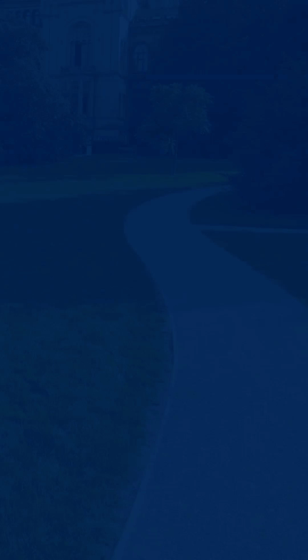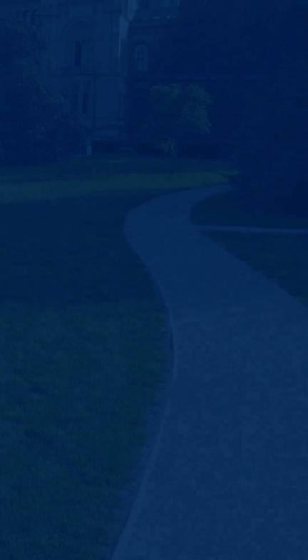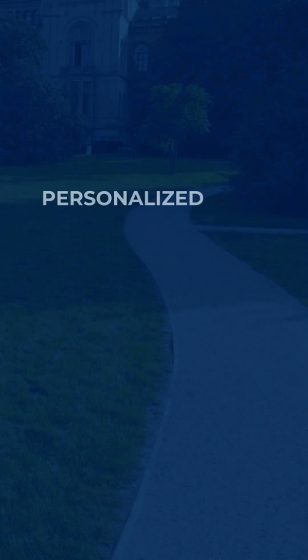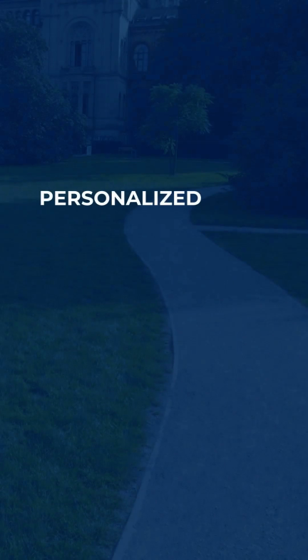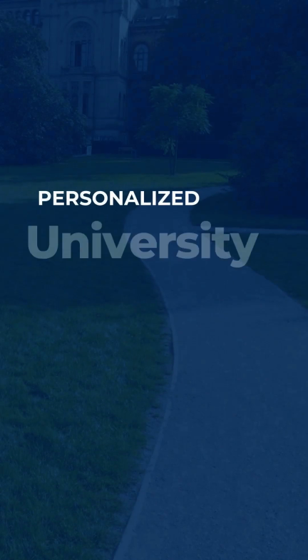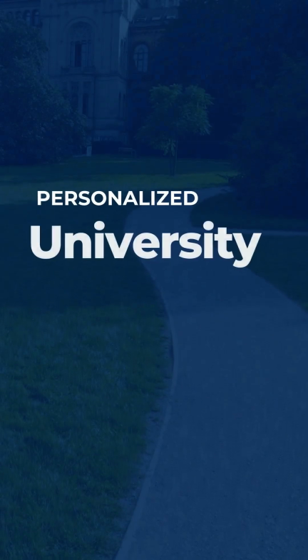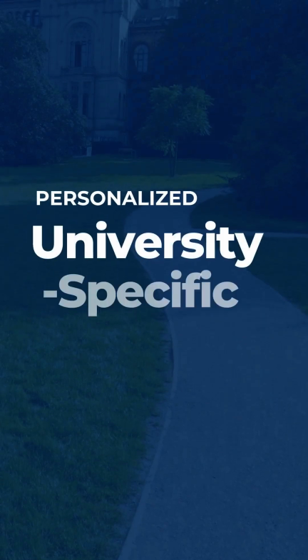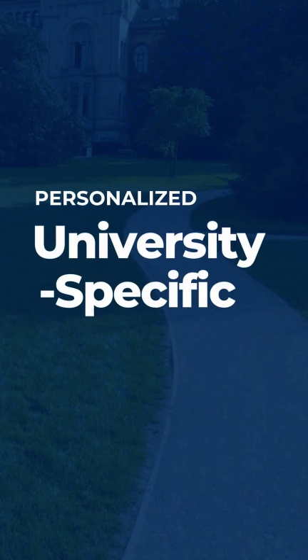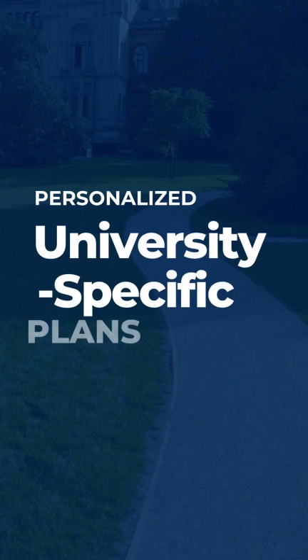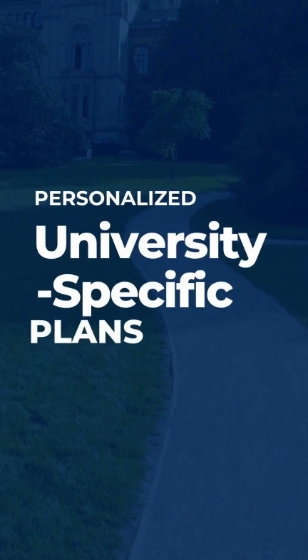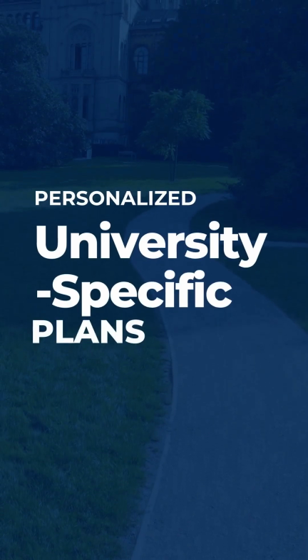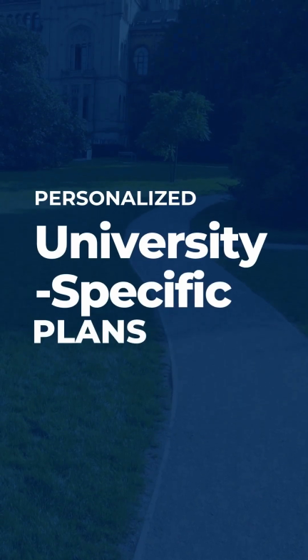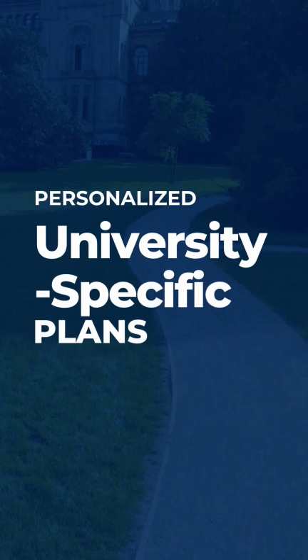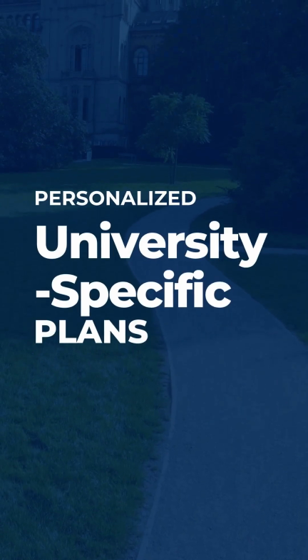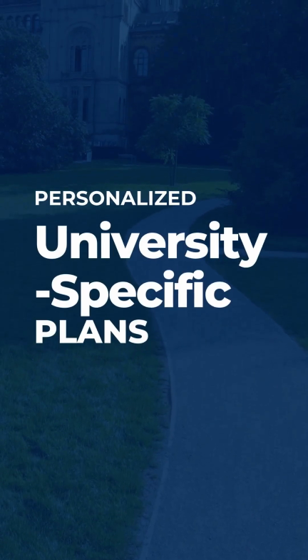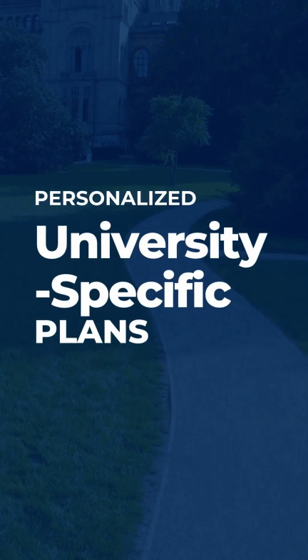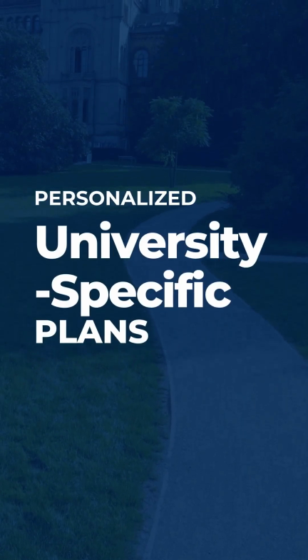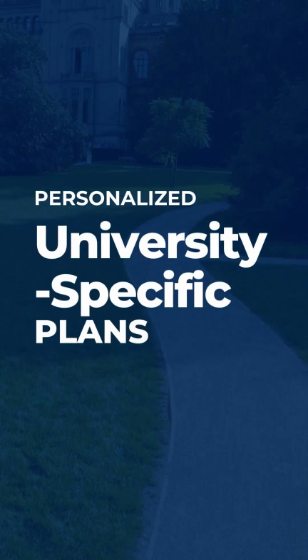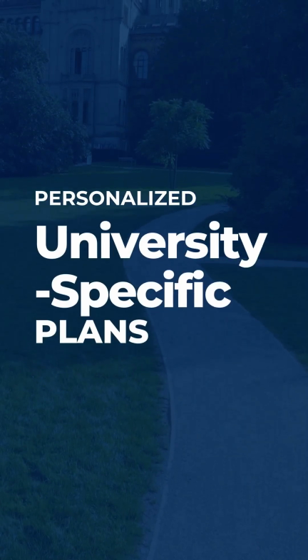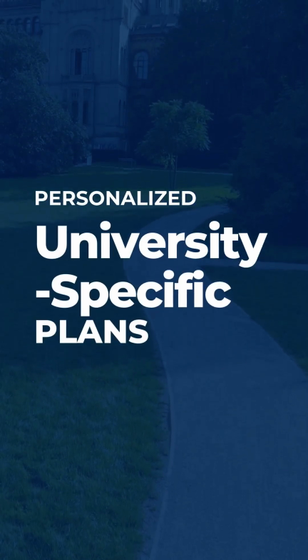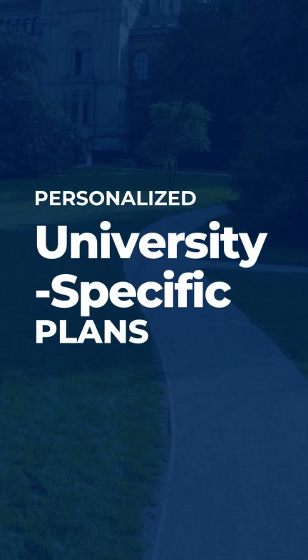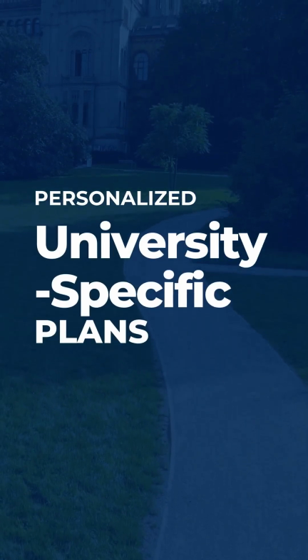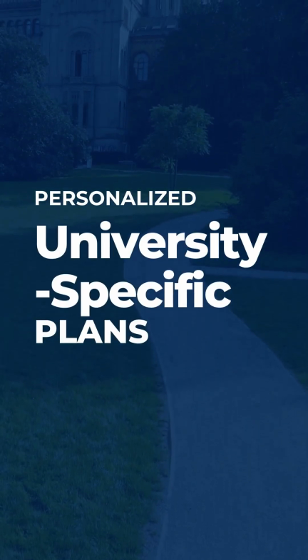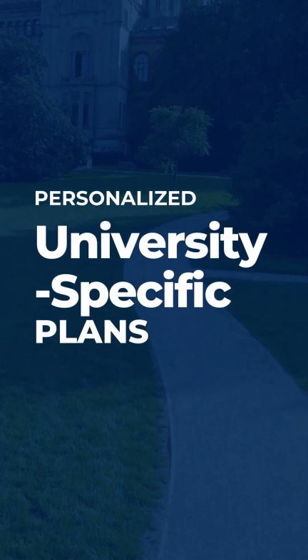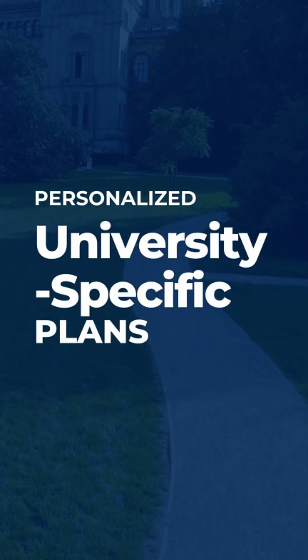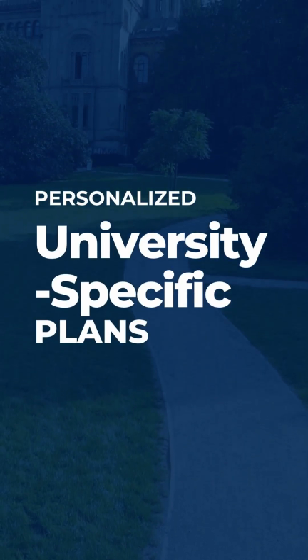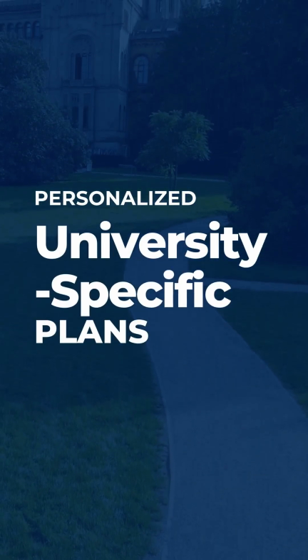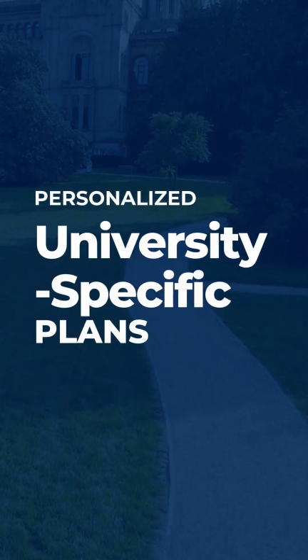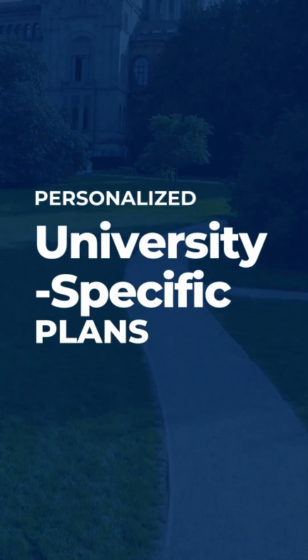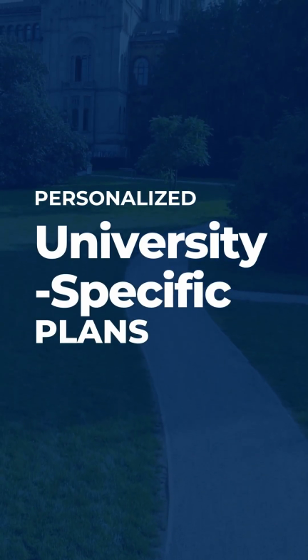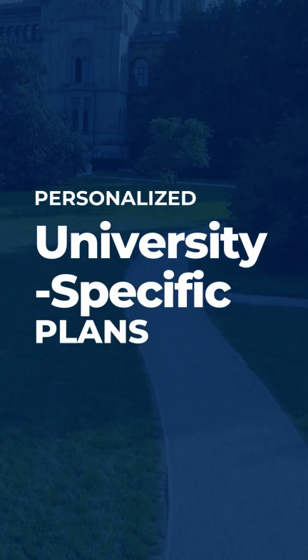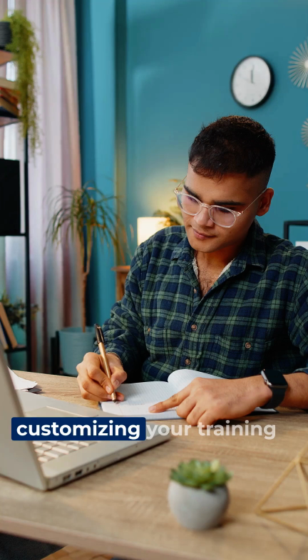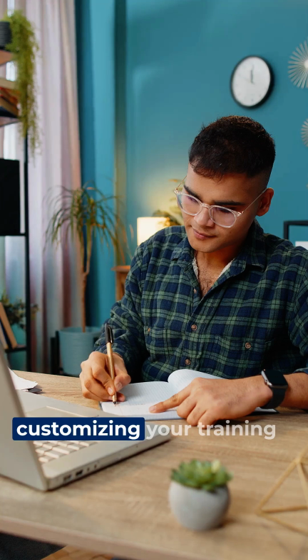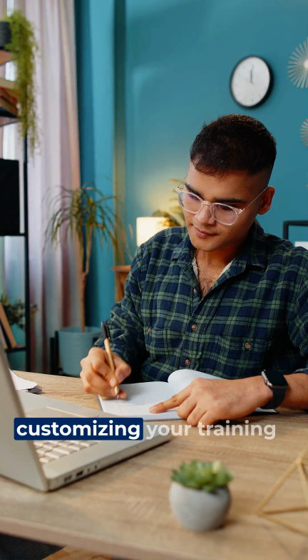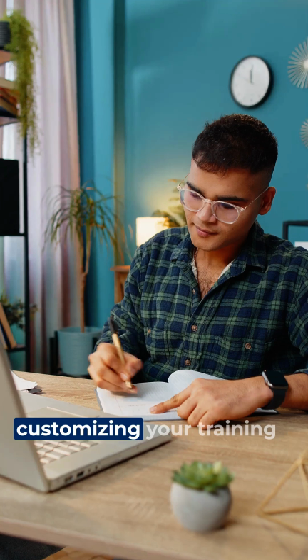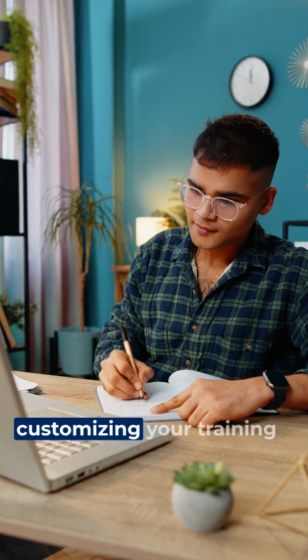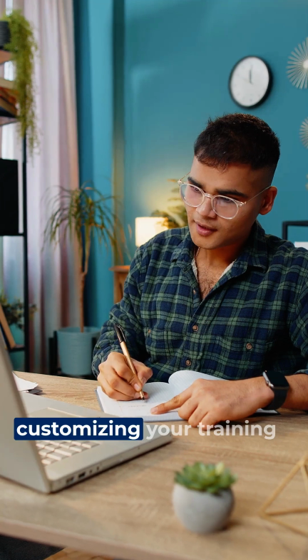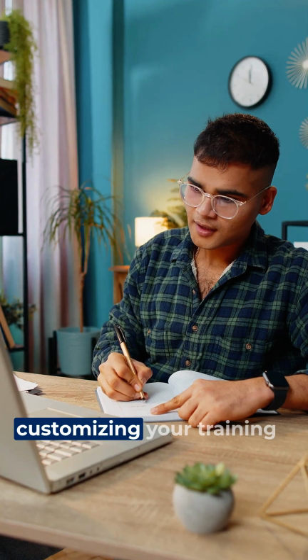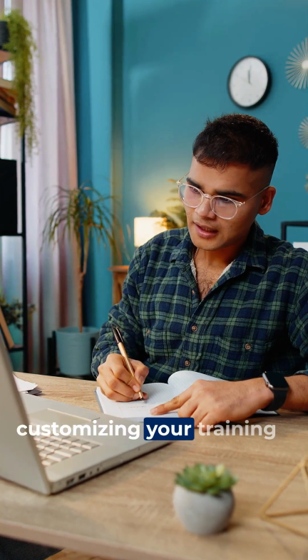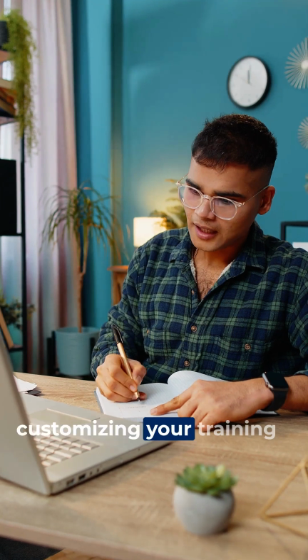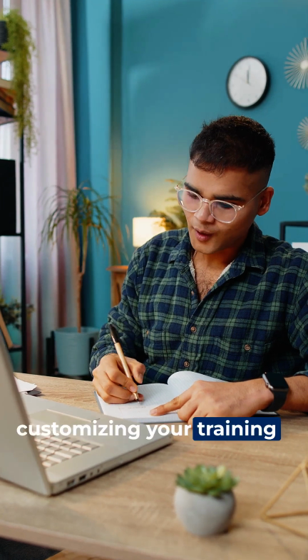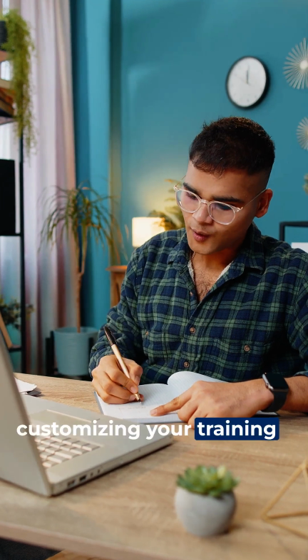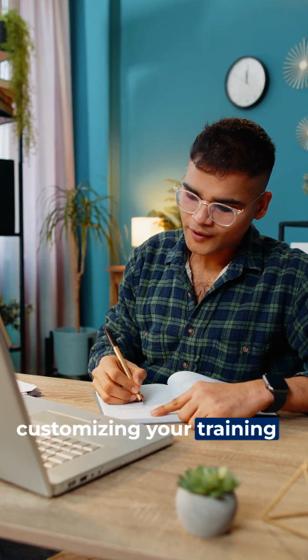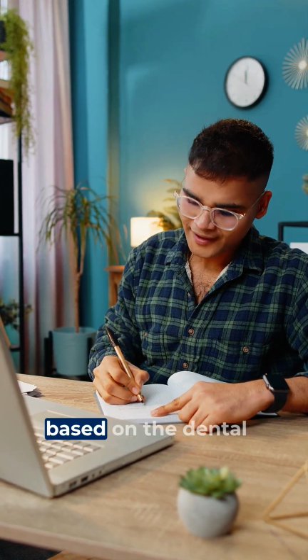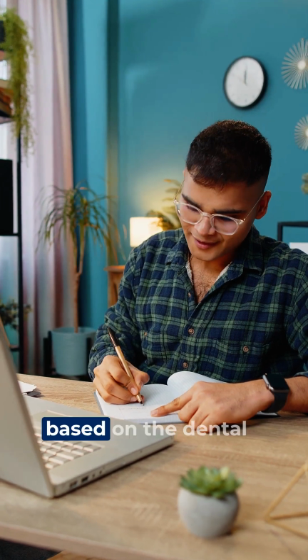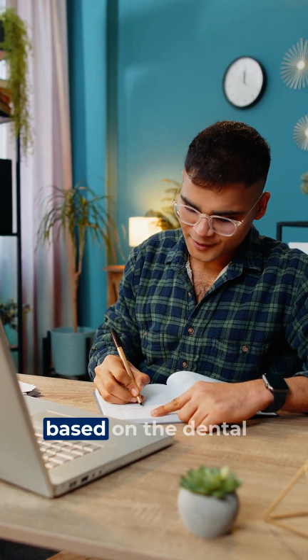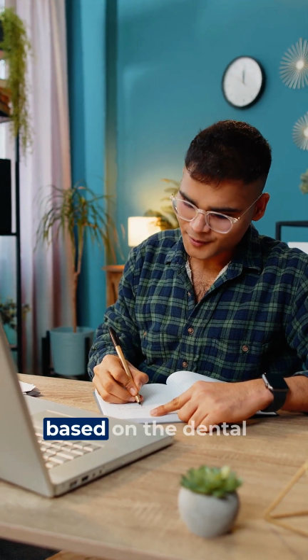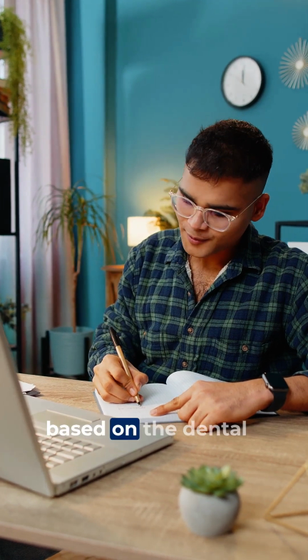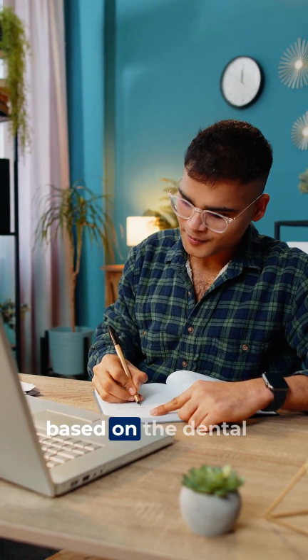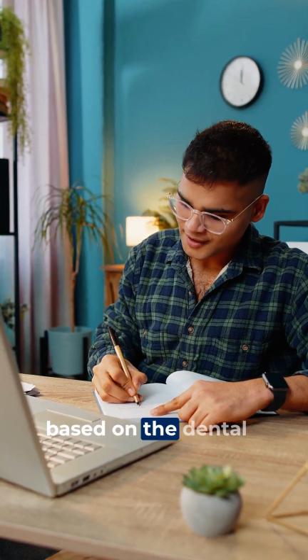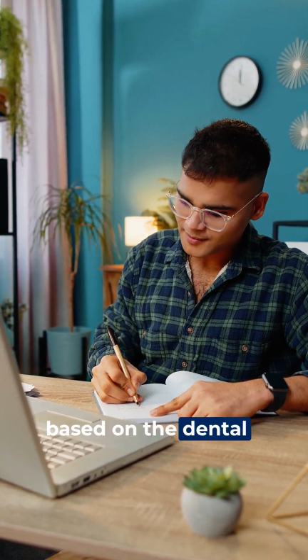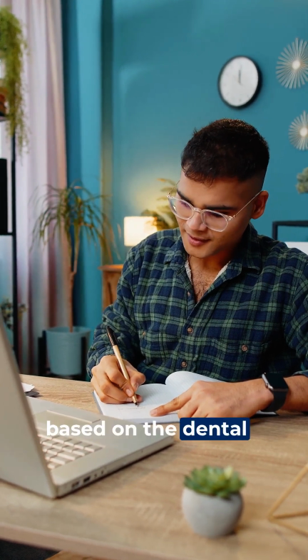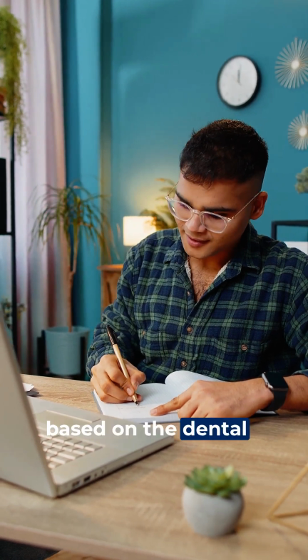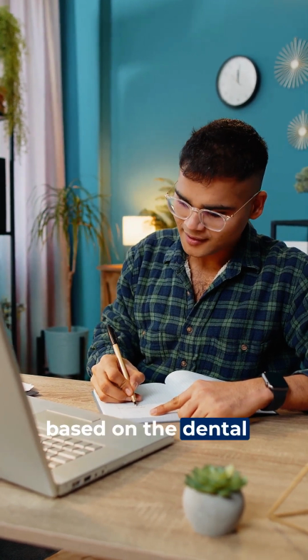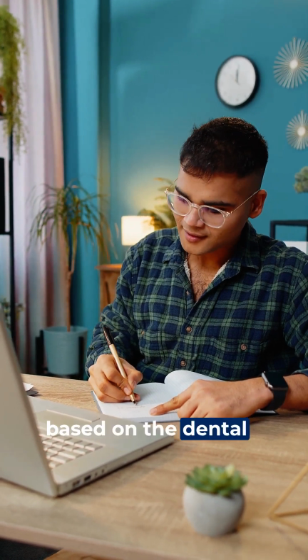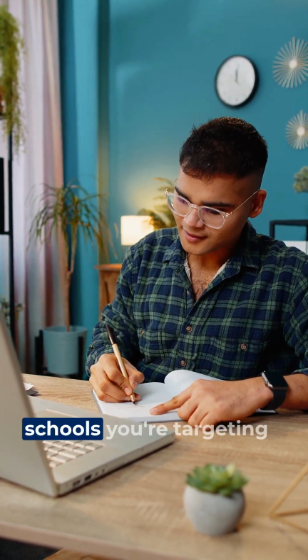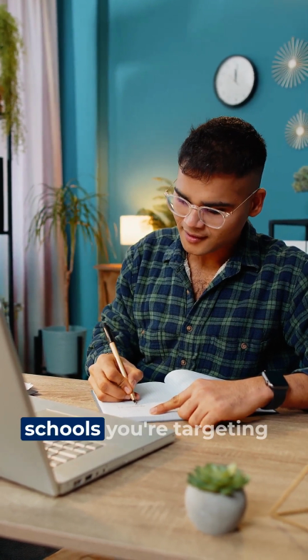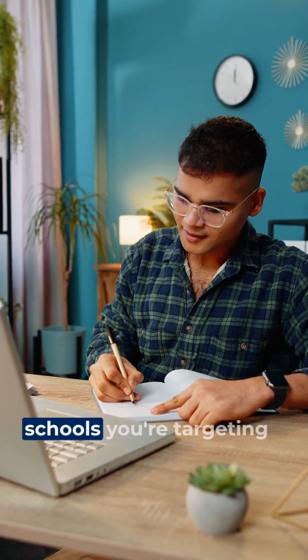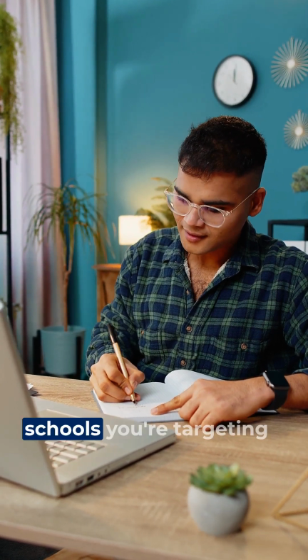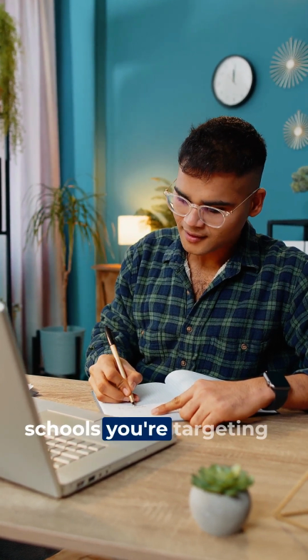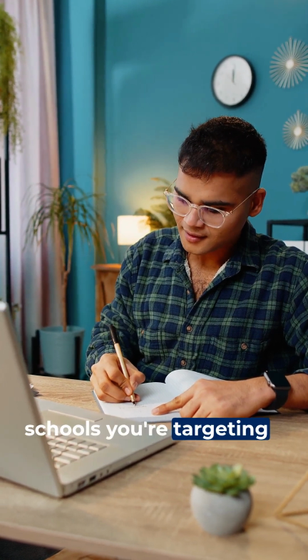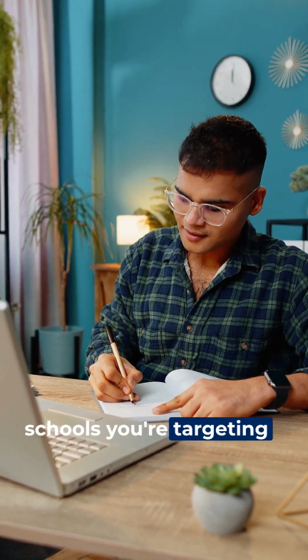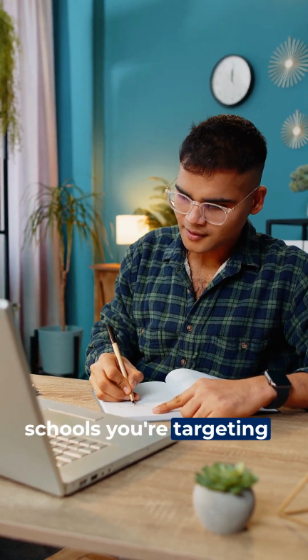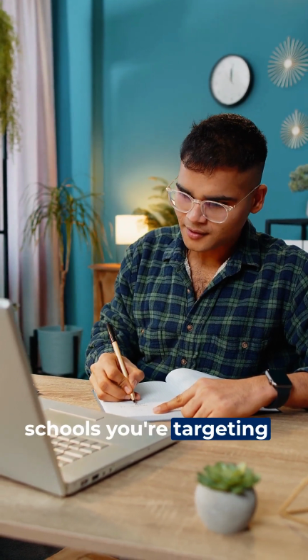We also provide personalized university-specific plans, customizing your training based on the dental schools you're targeting.